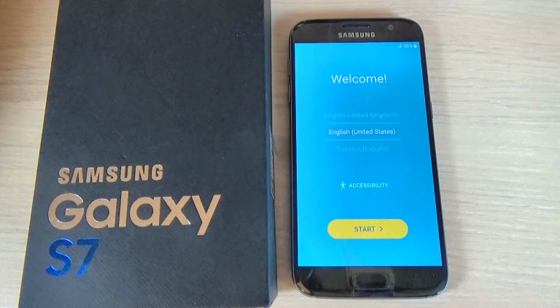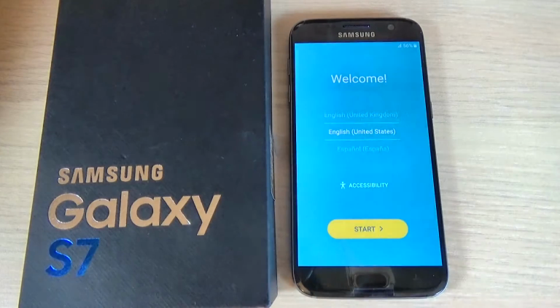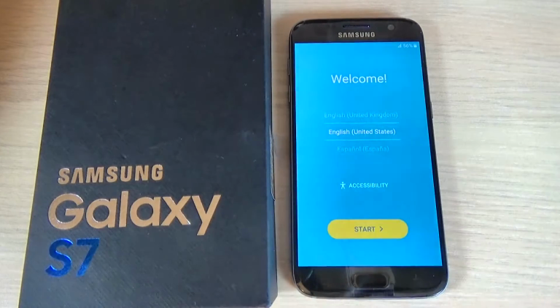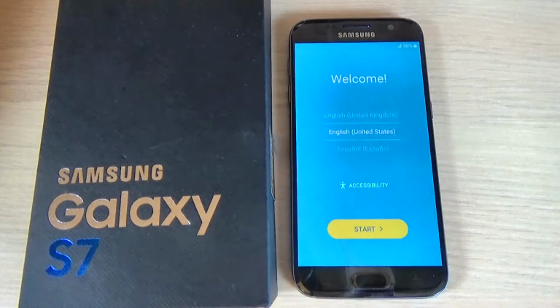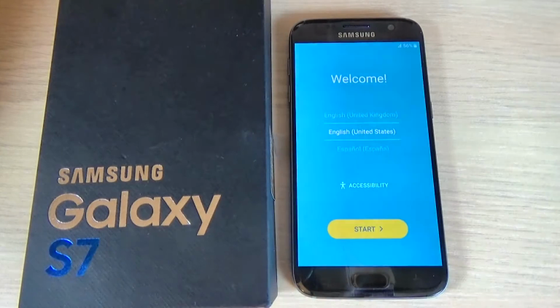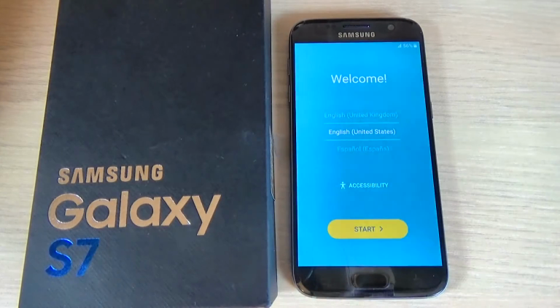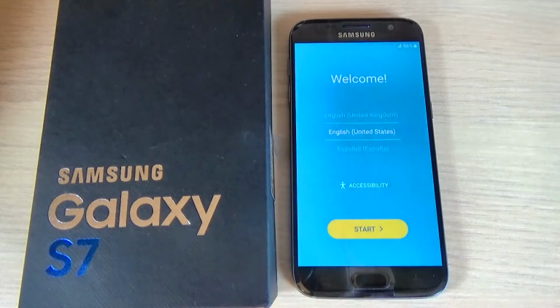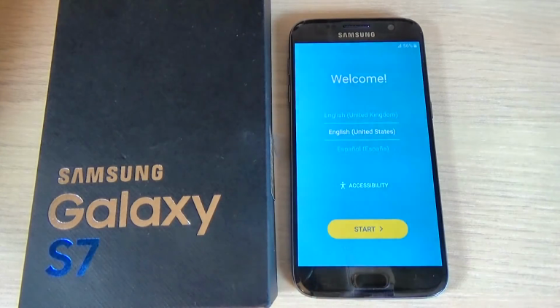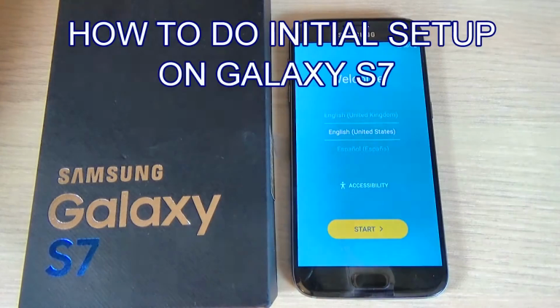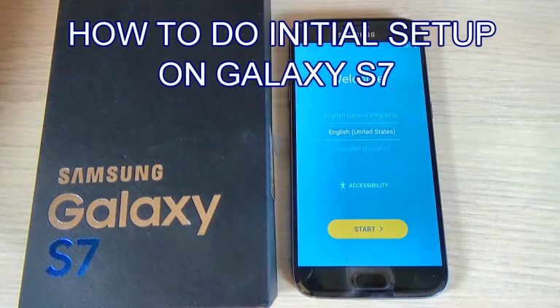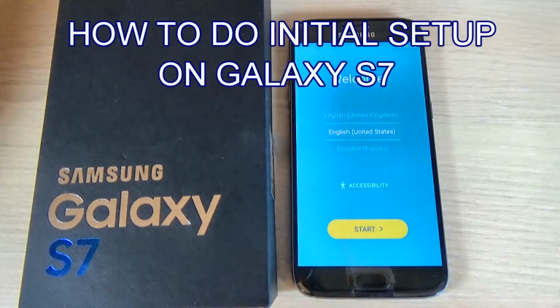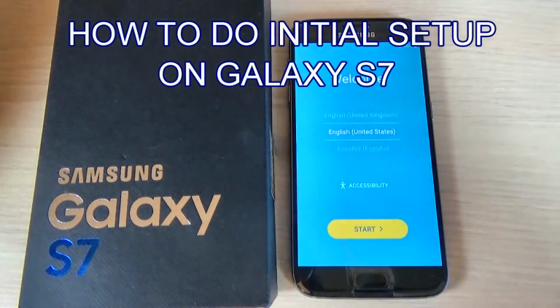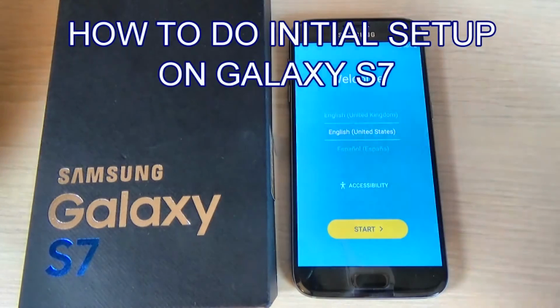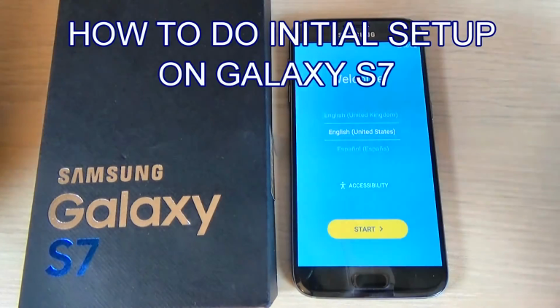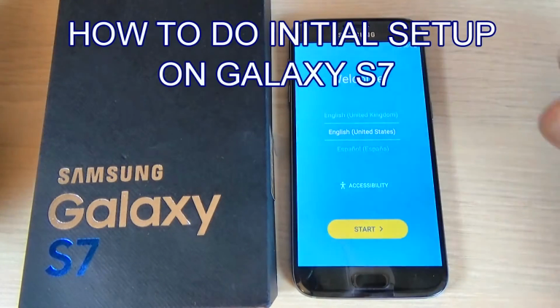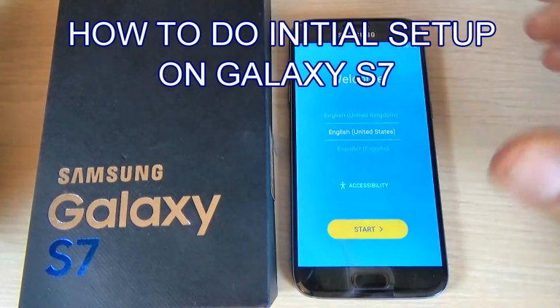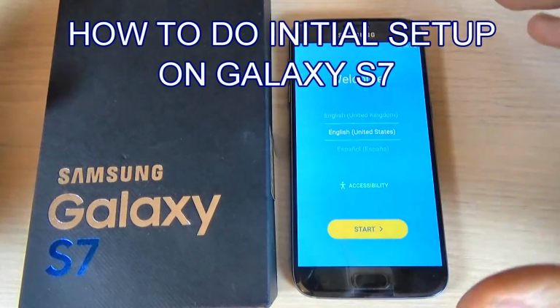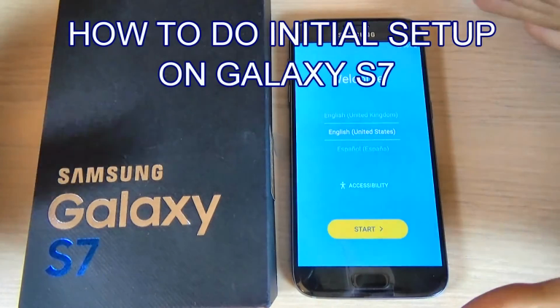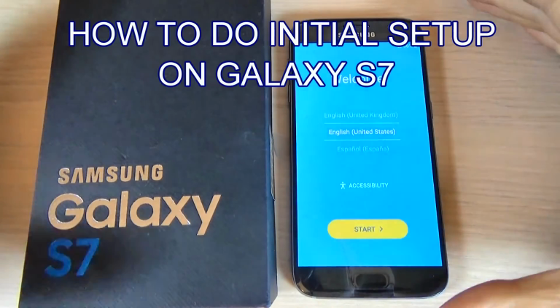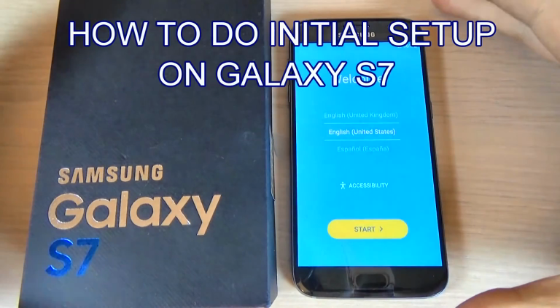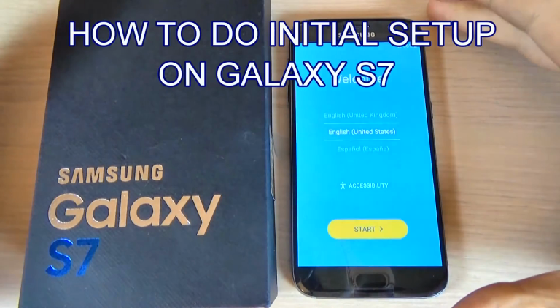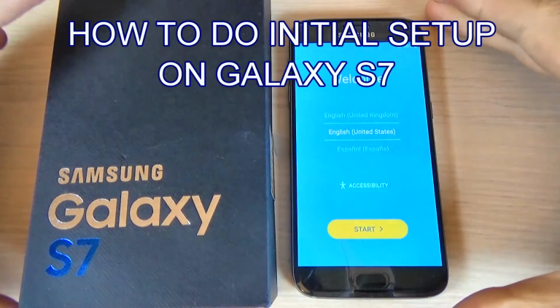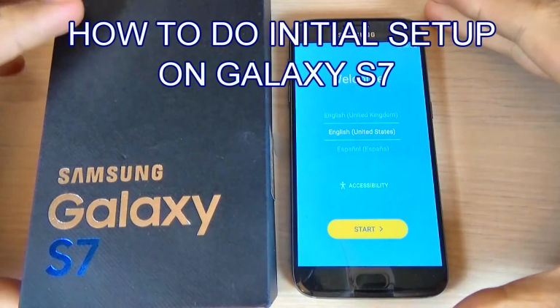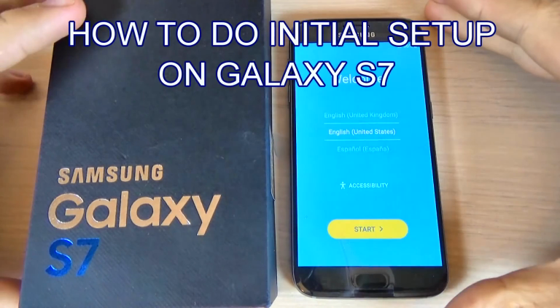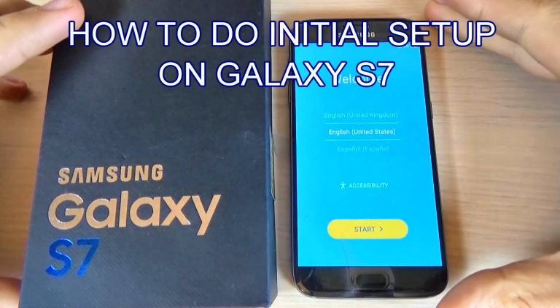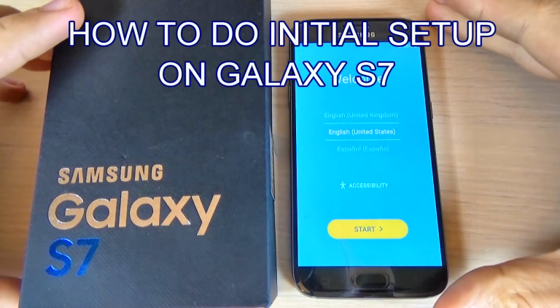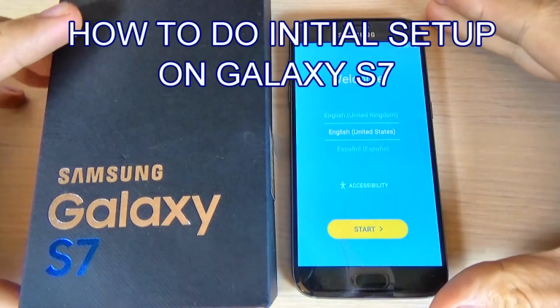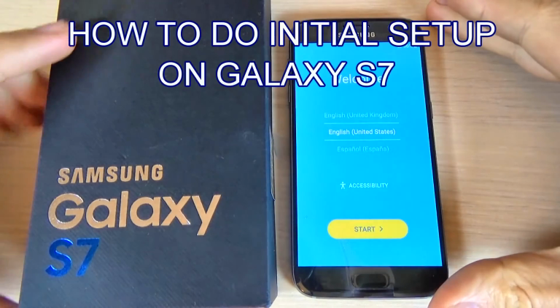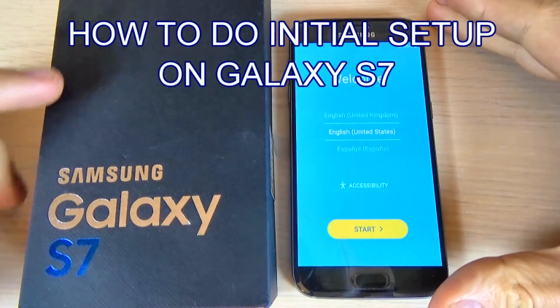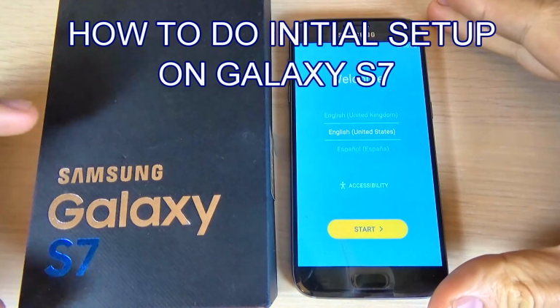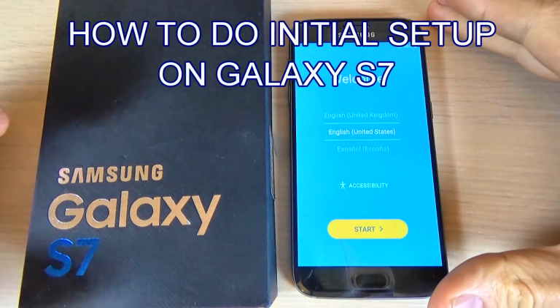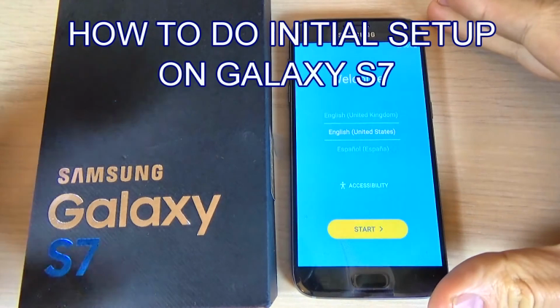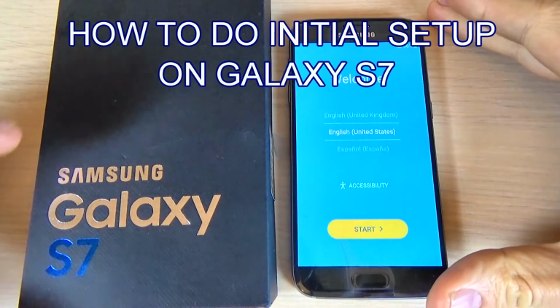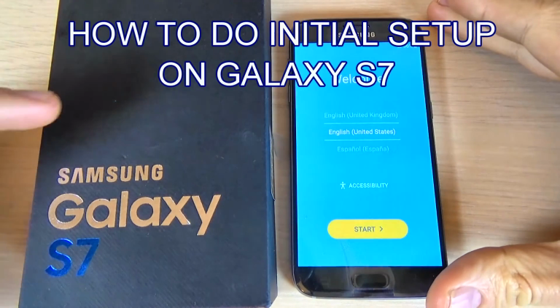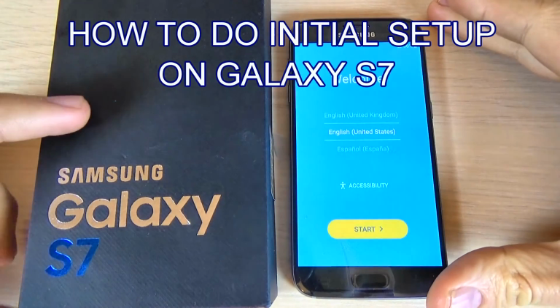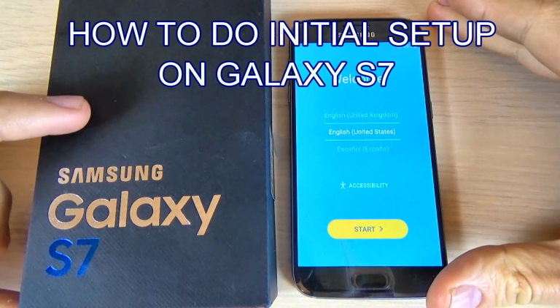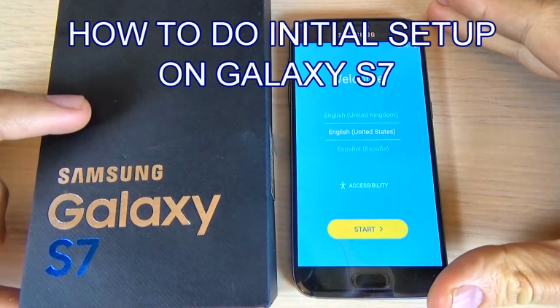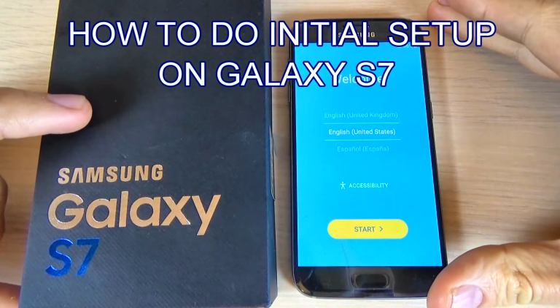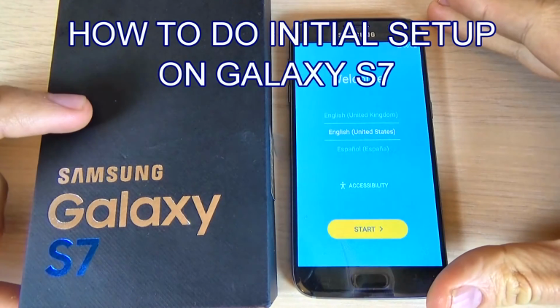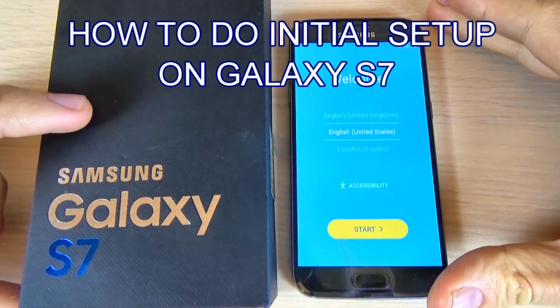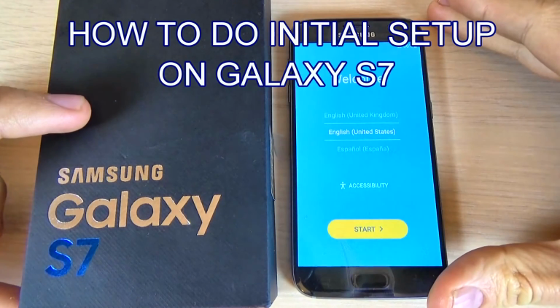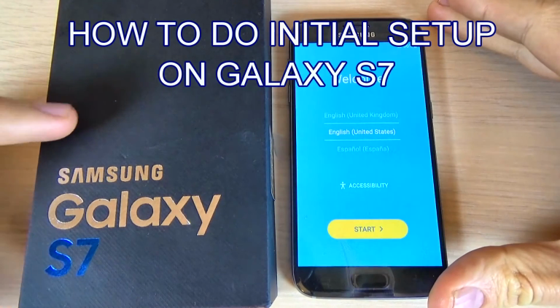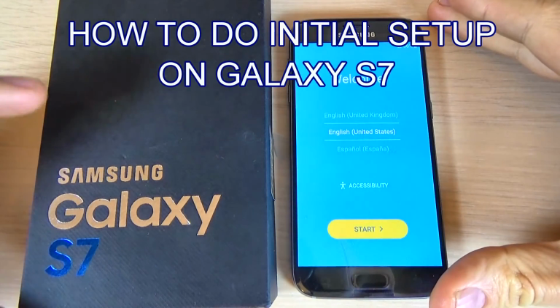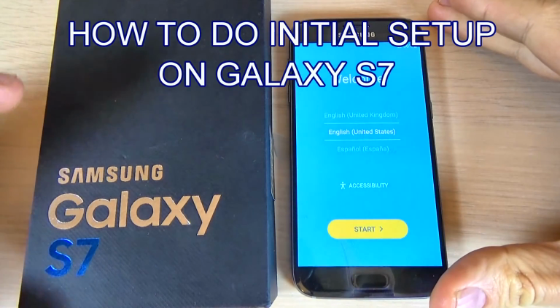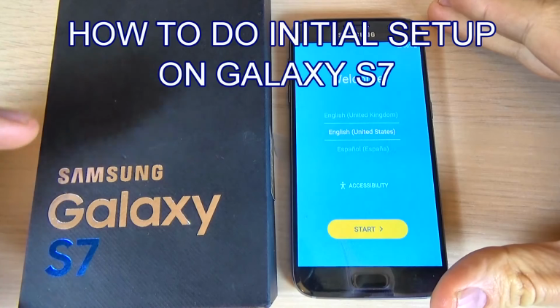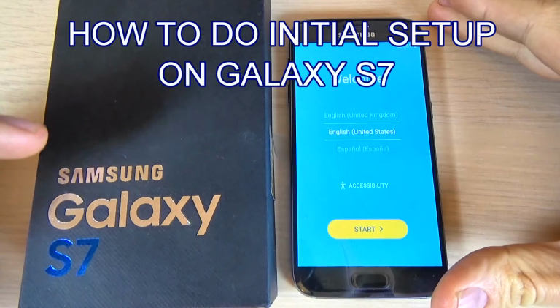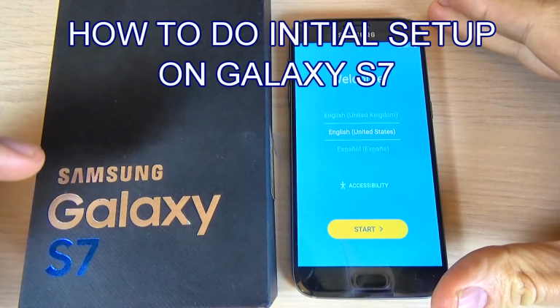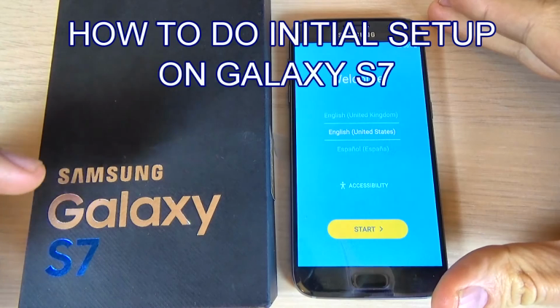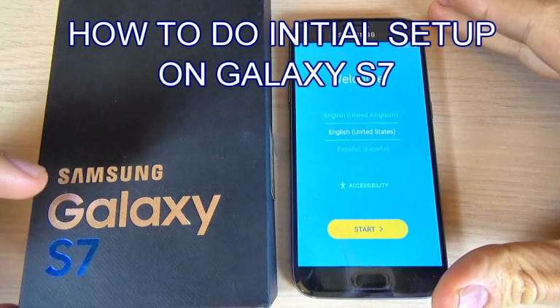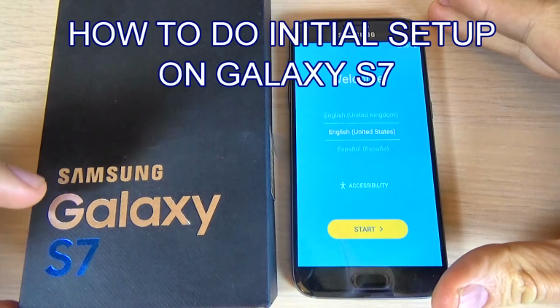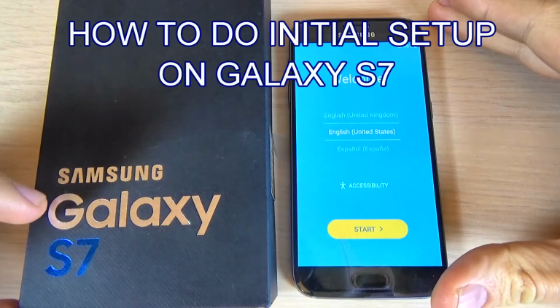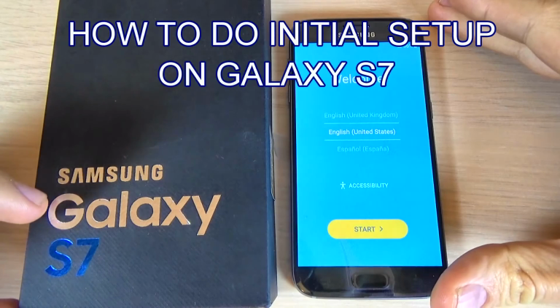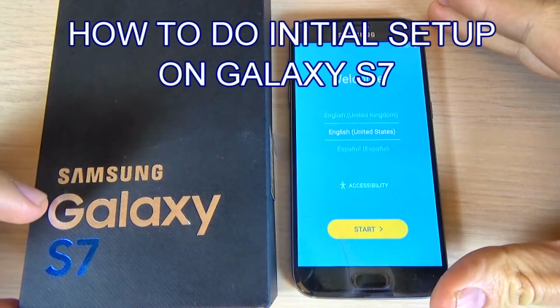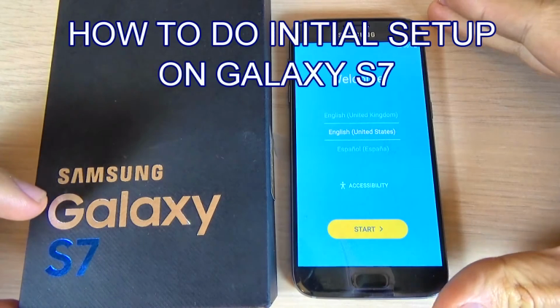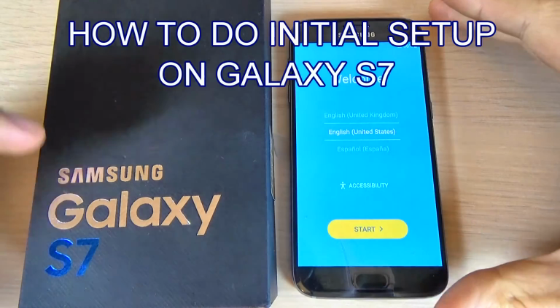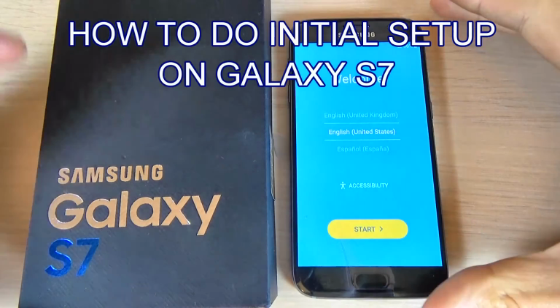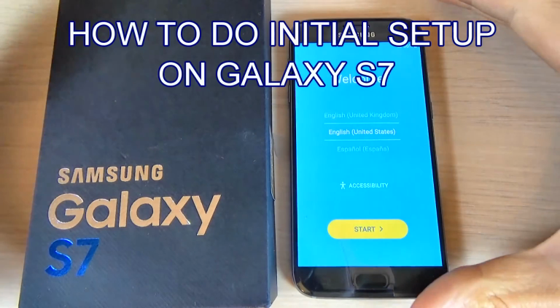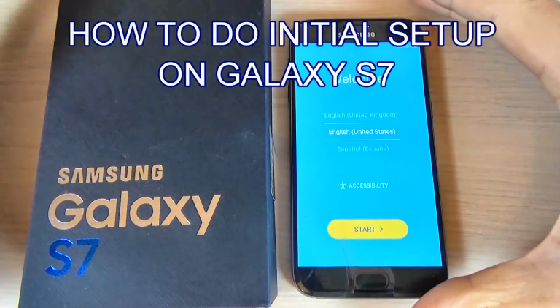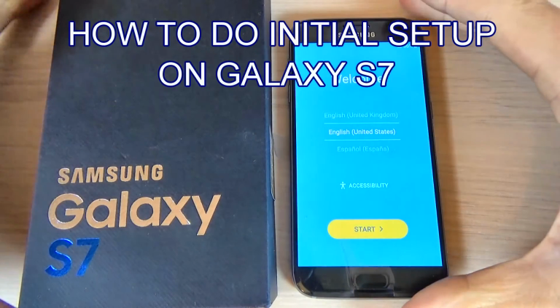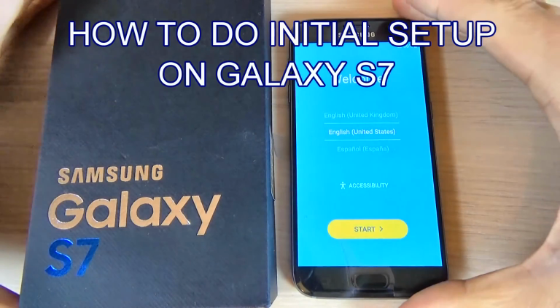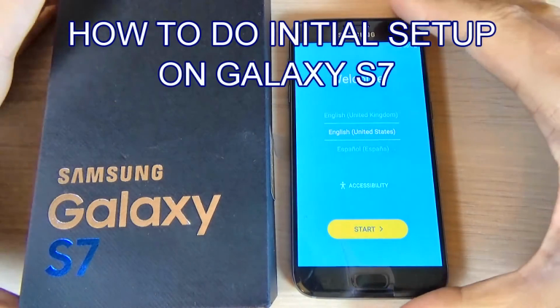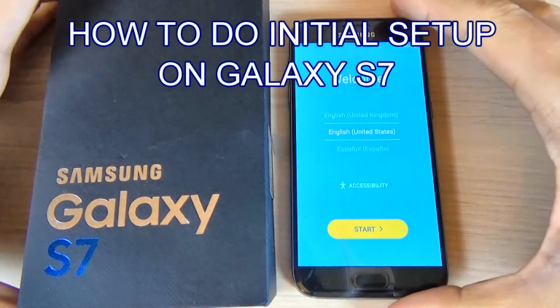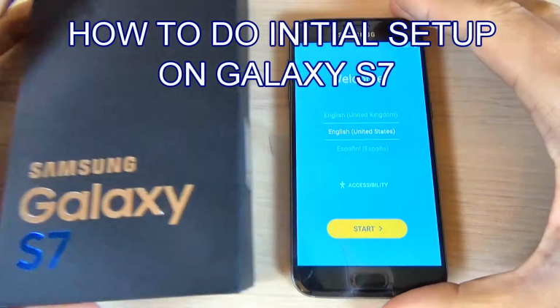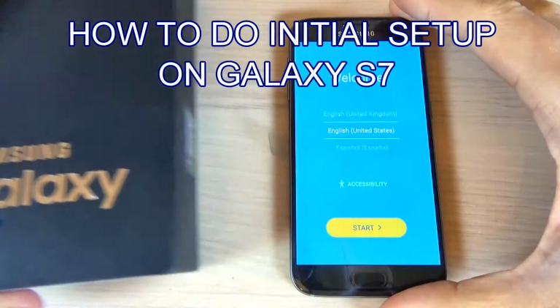Hi guys, in this tutorial I want to show you how to do the initial setup on Samsung Galaxy S7.